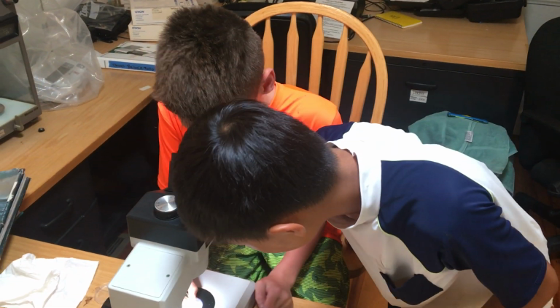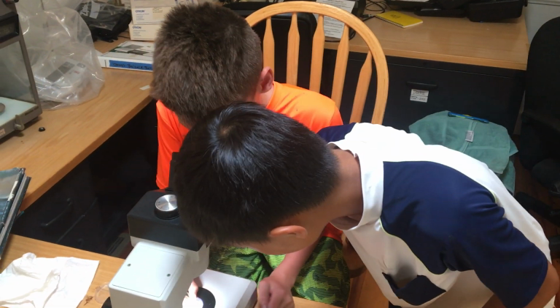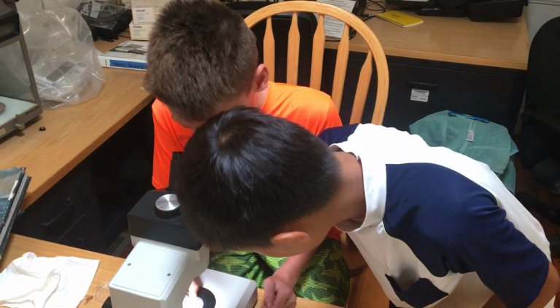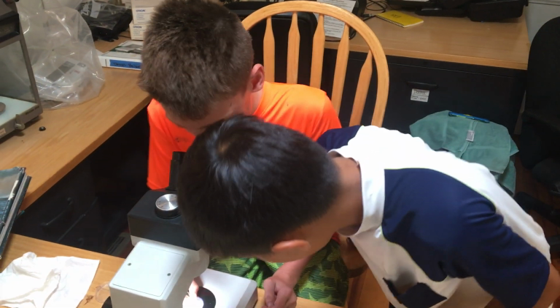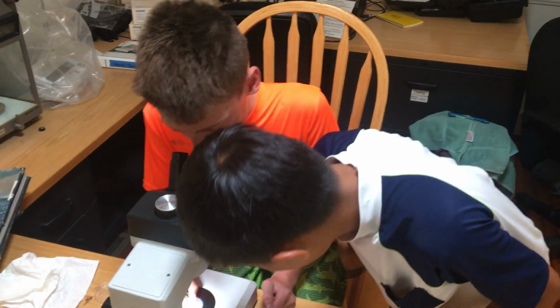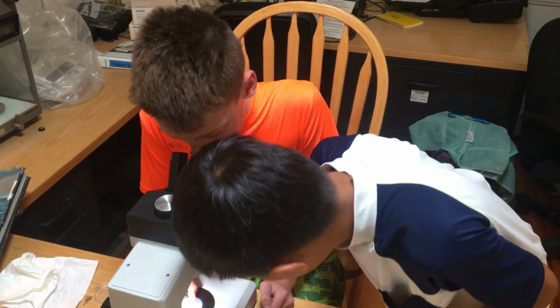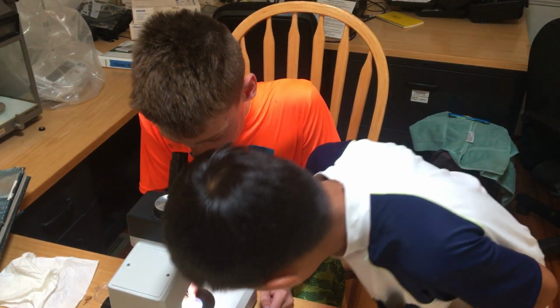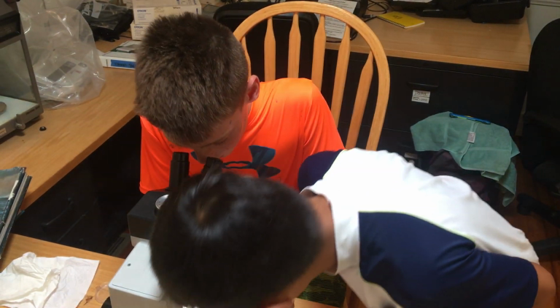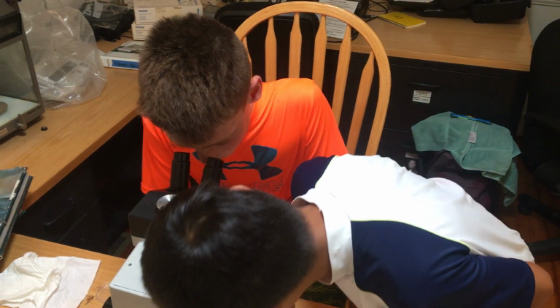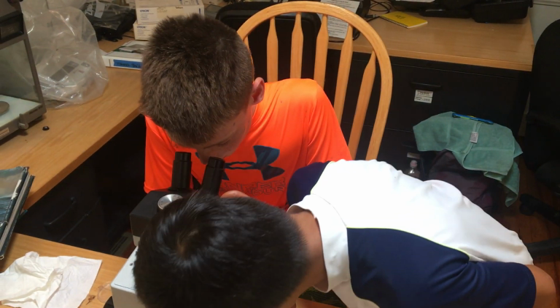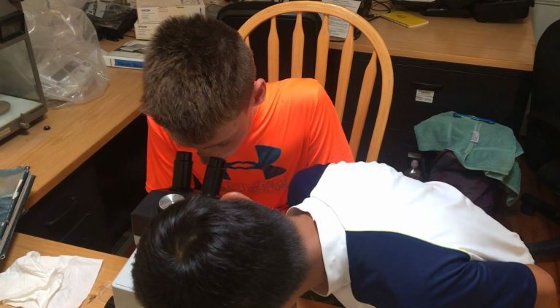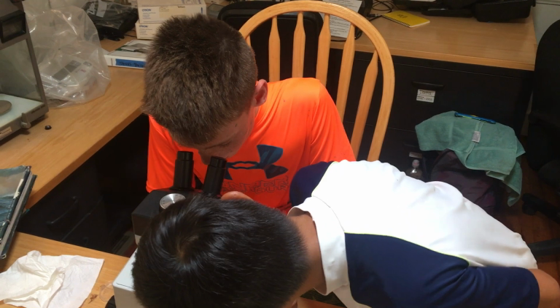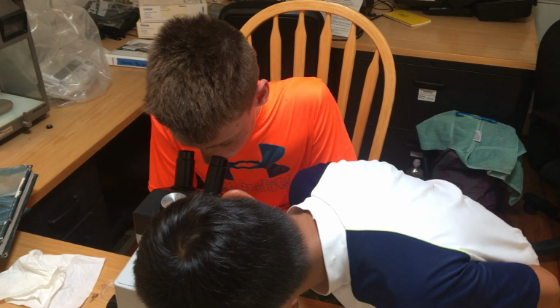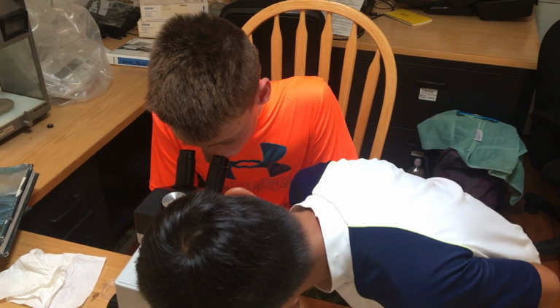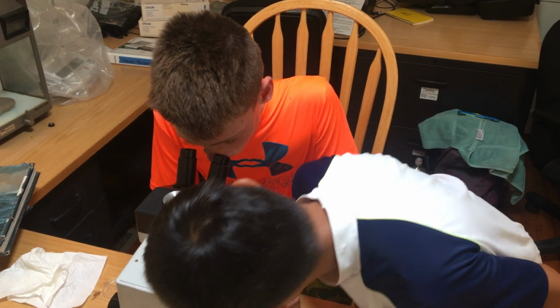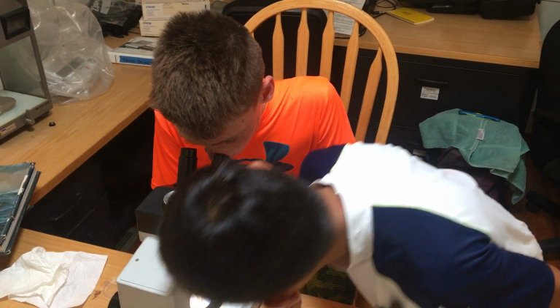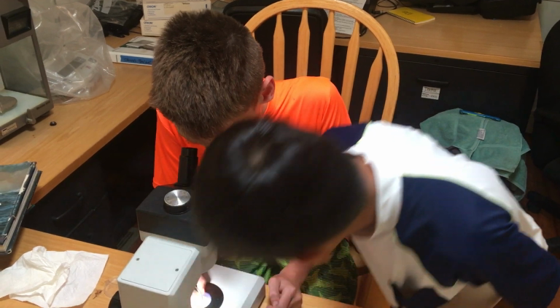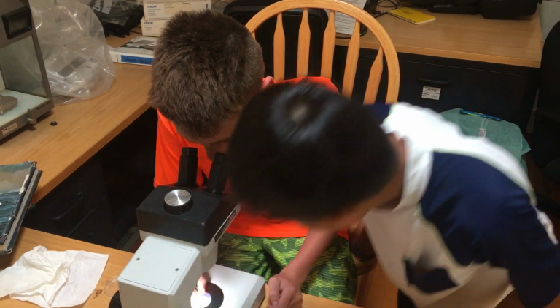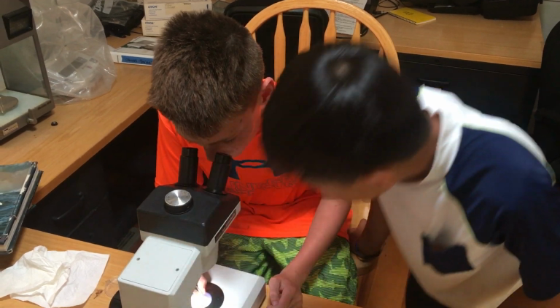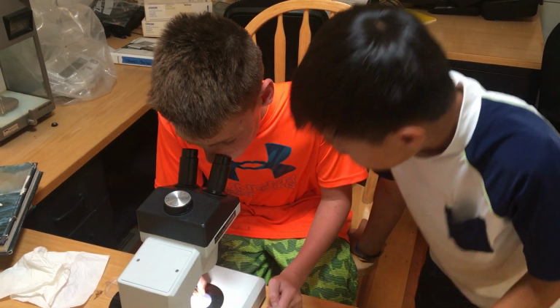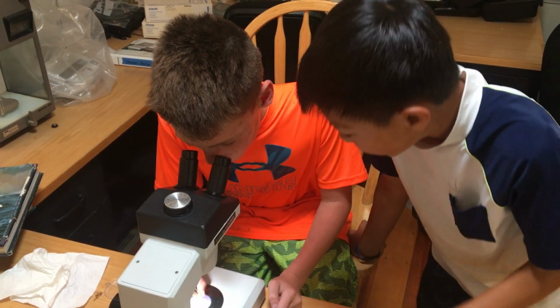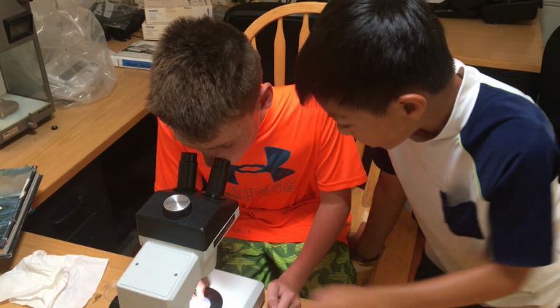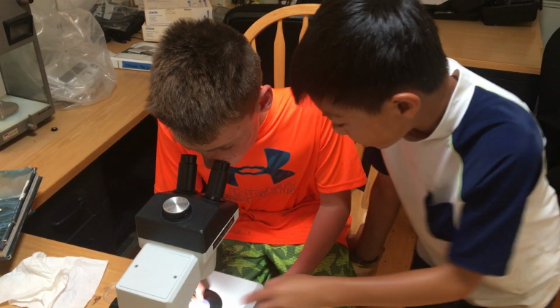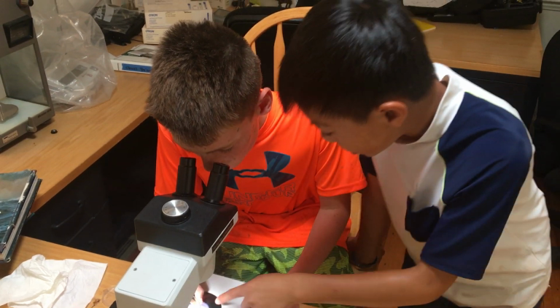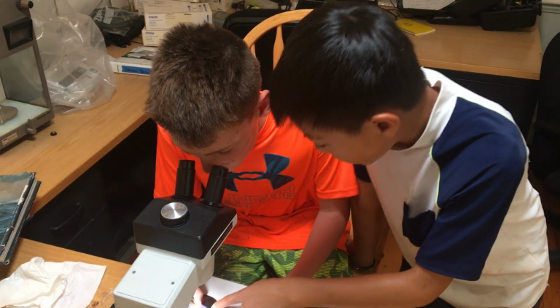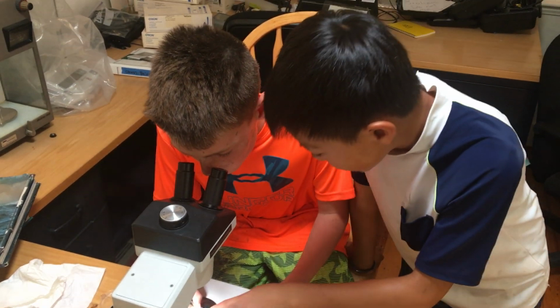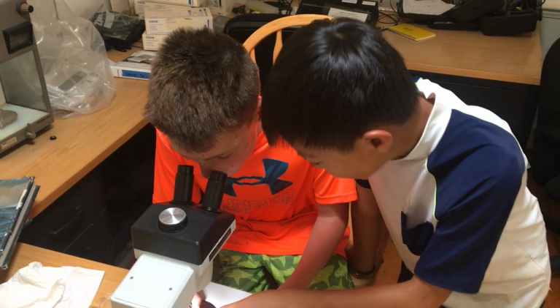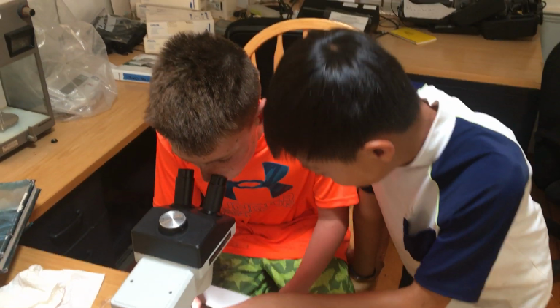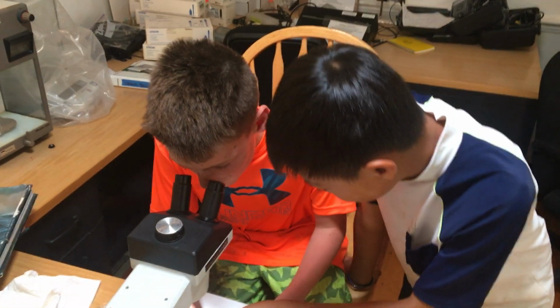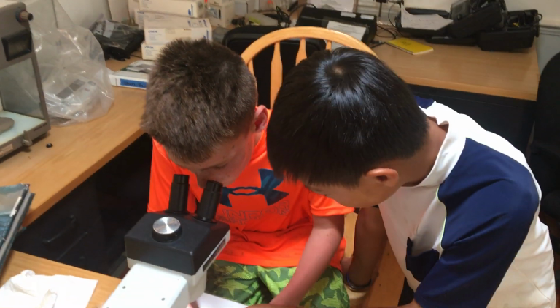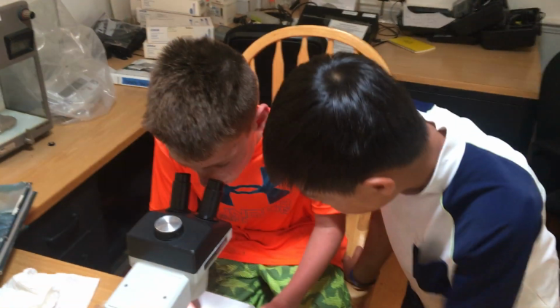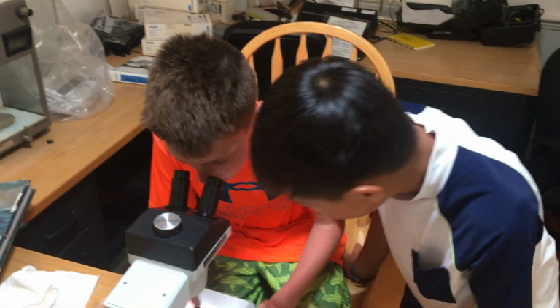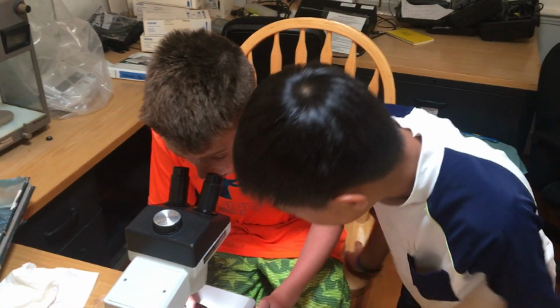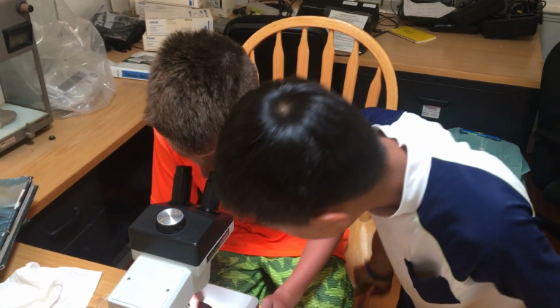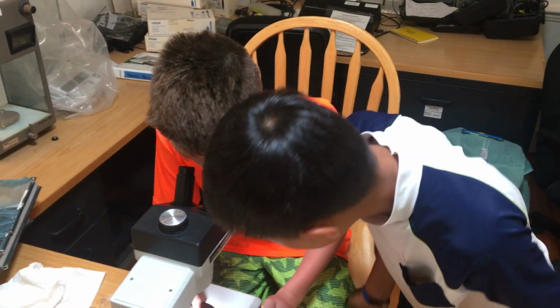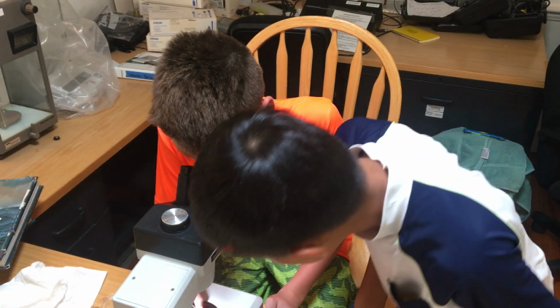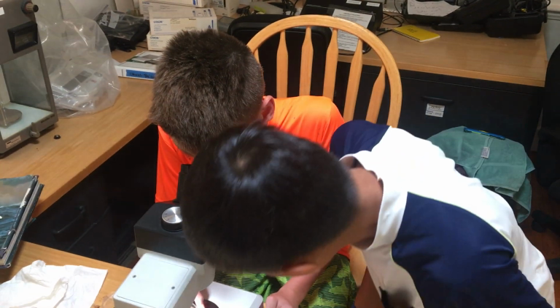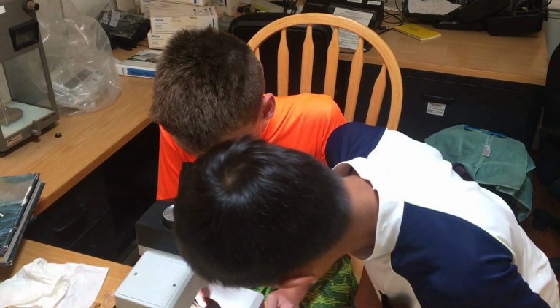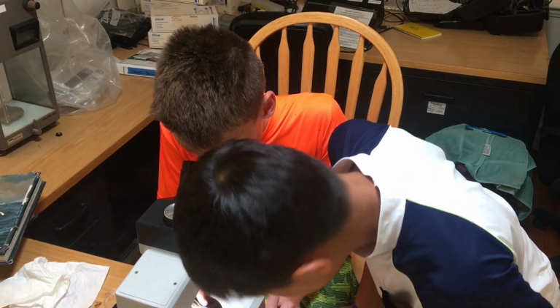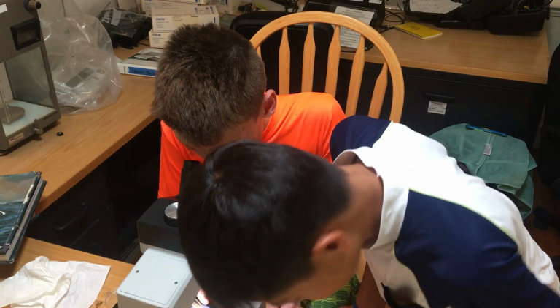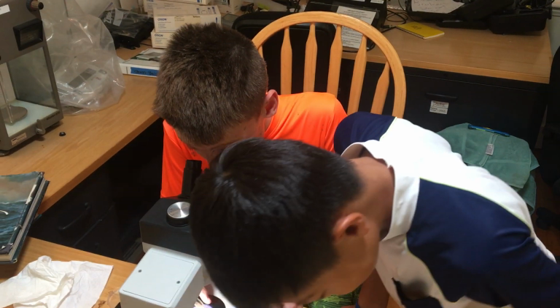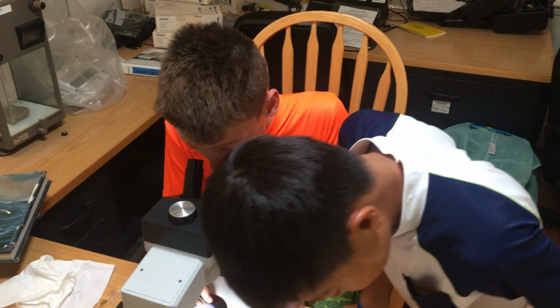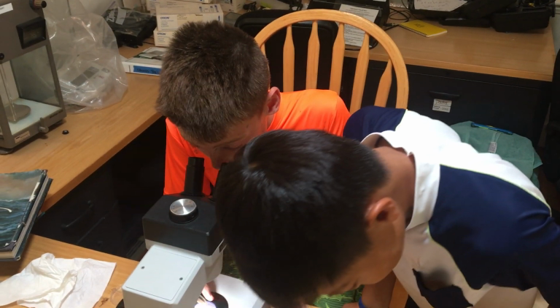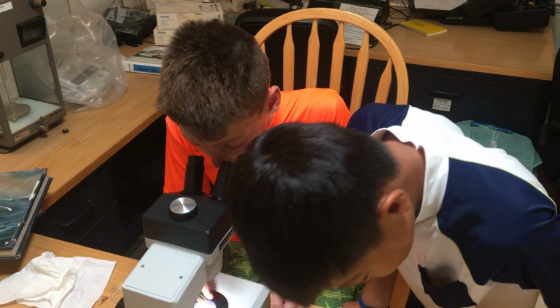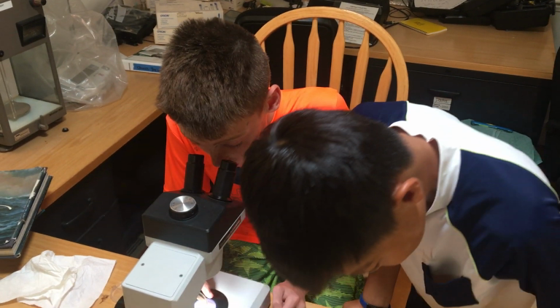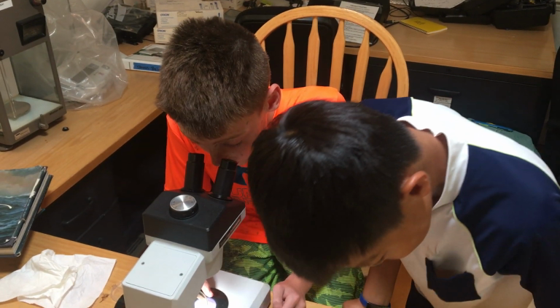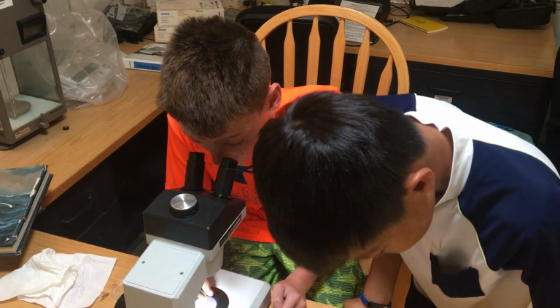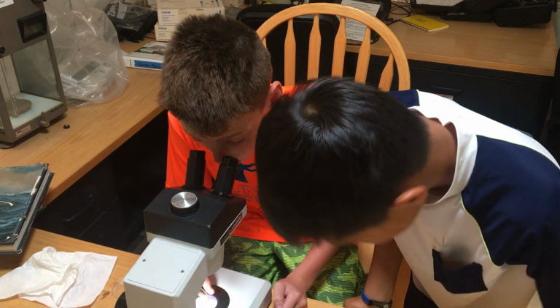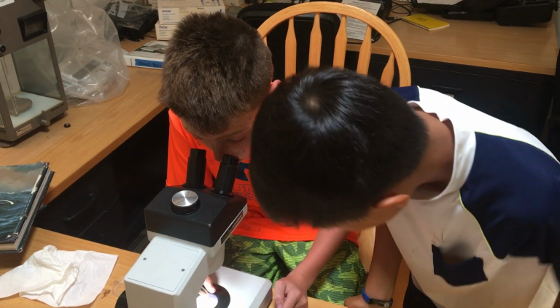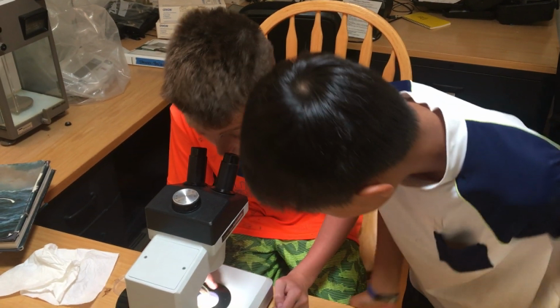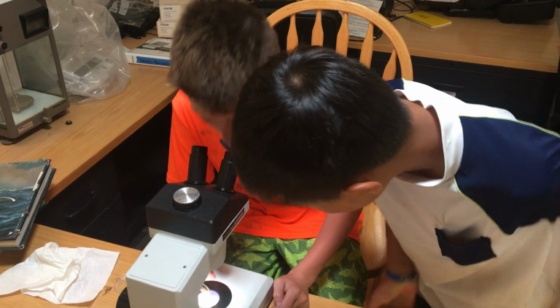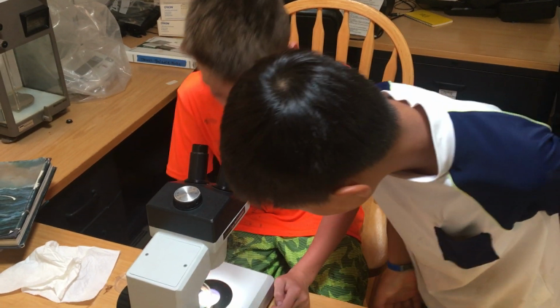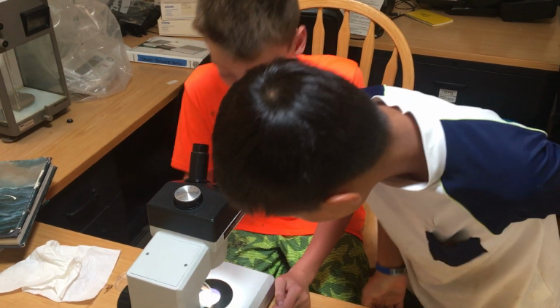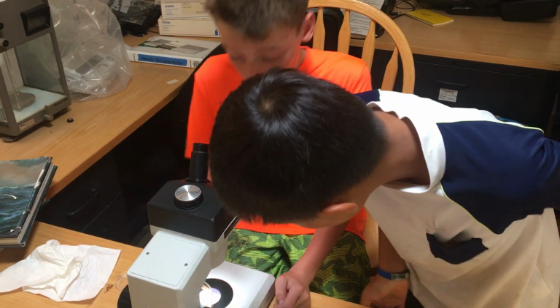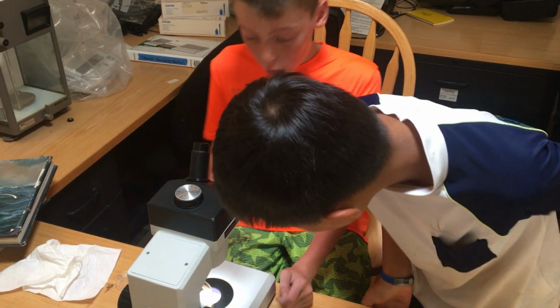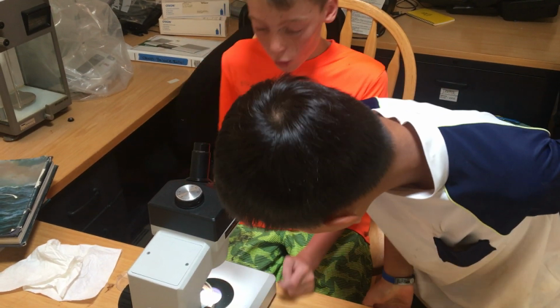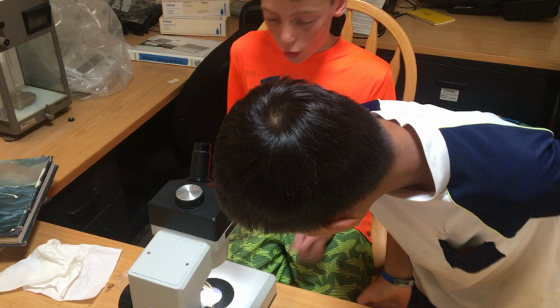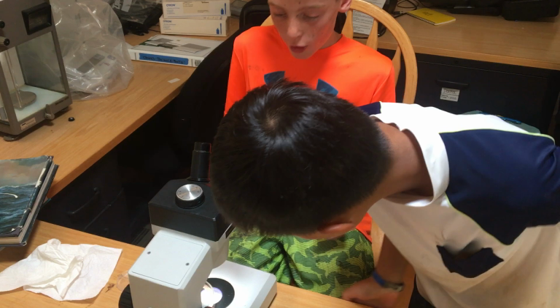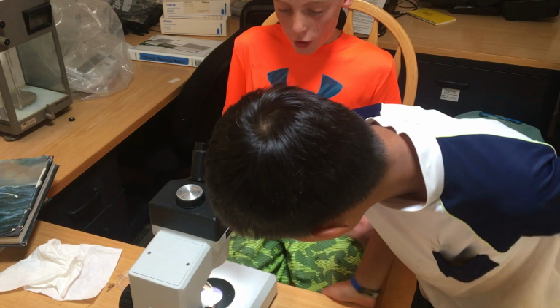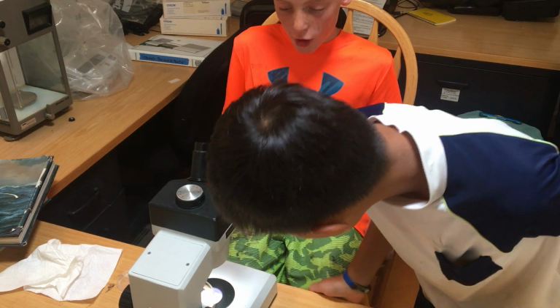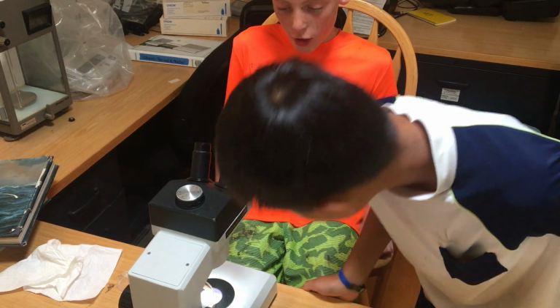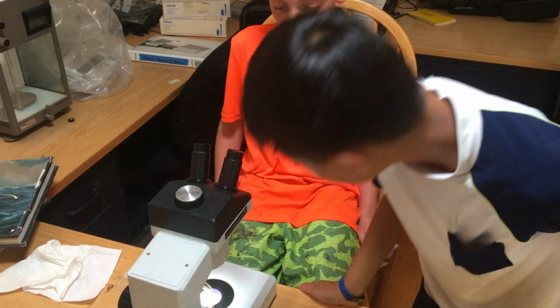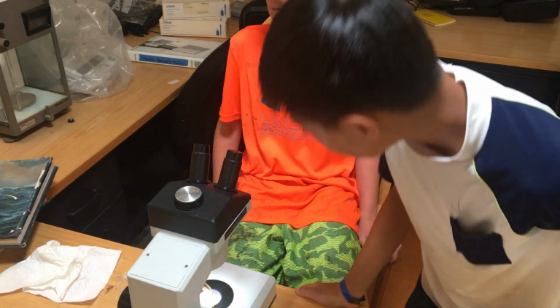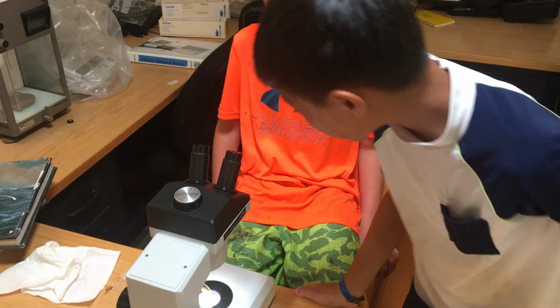Wait, Patrick. Do you see the veins right there? Oh my gosh. It's so cool. We can see them.